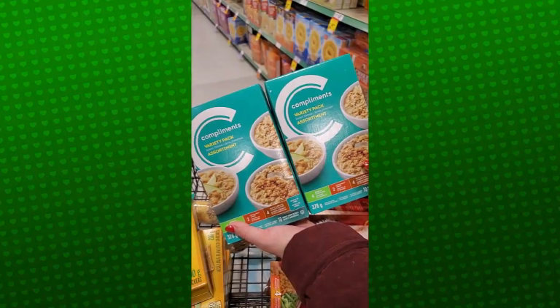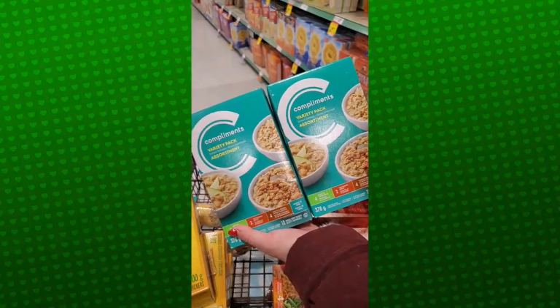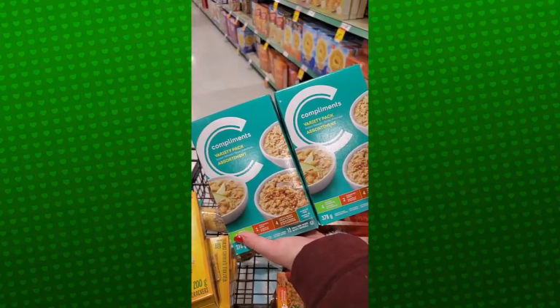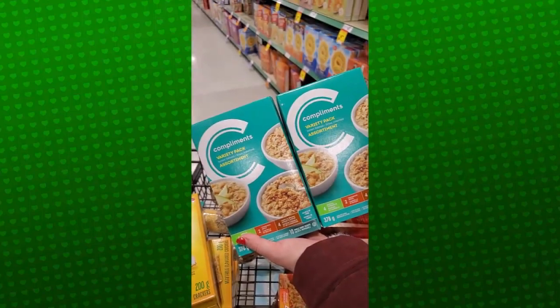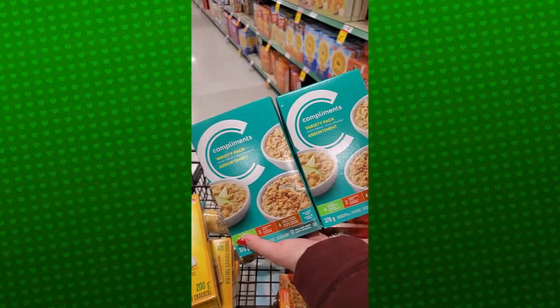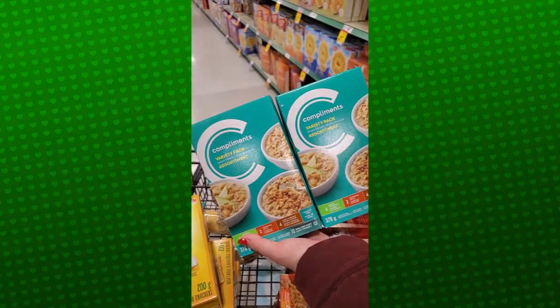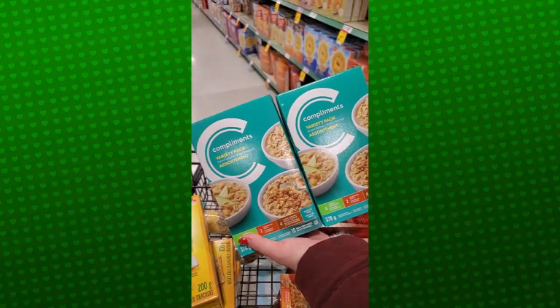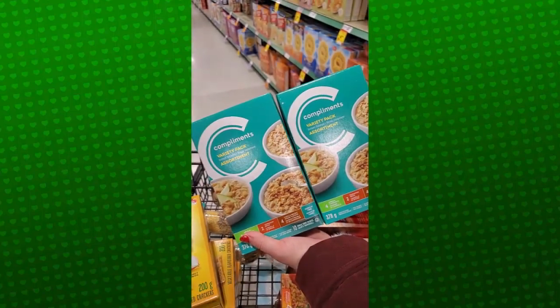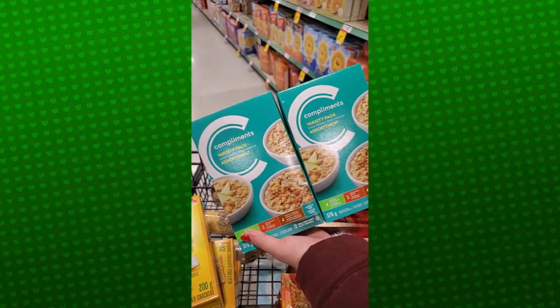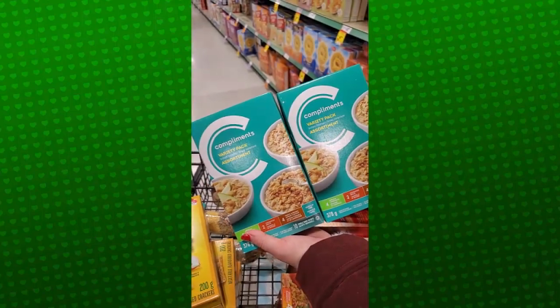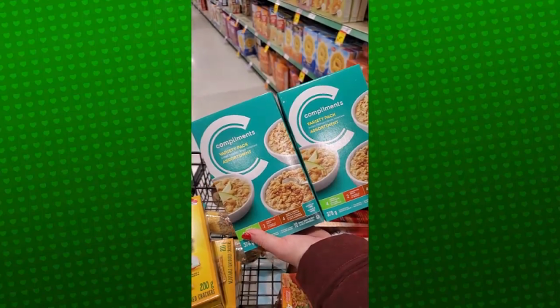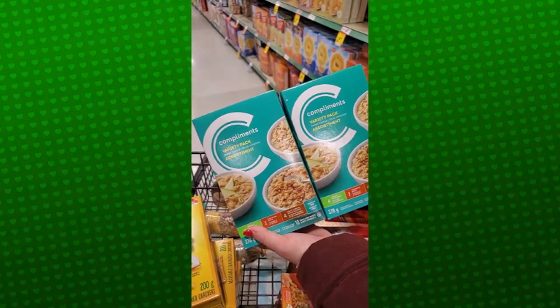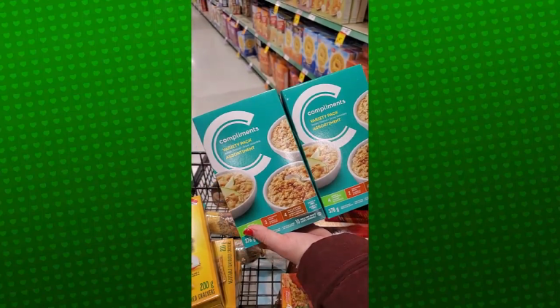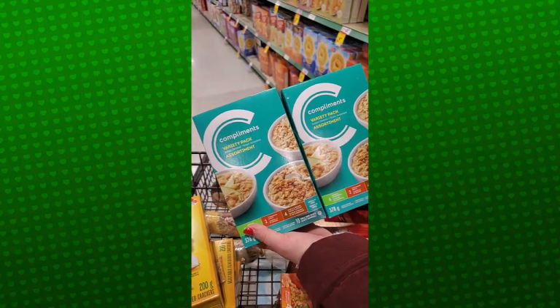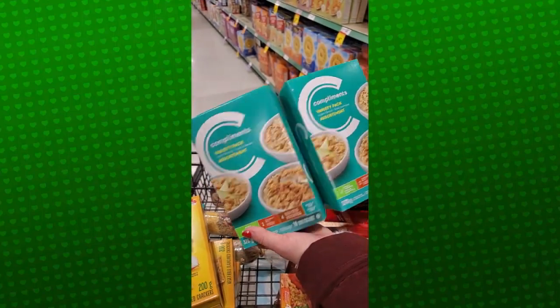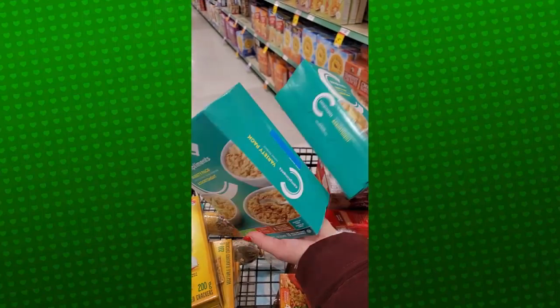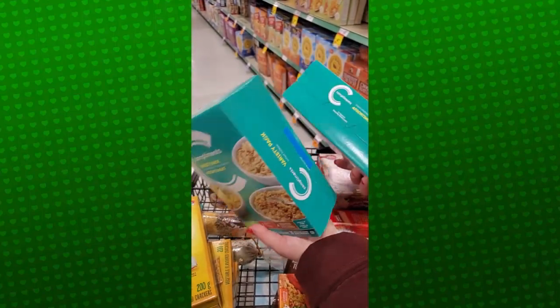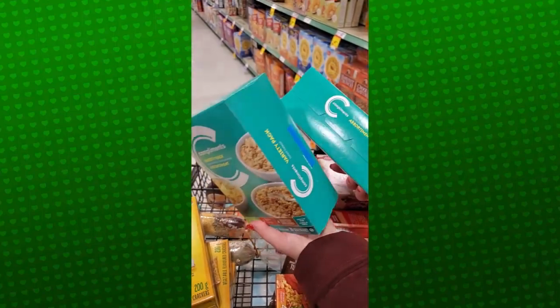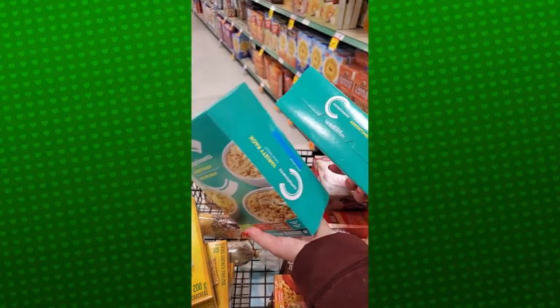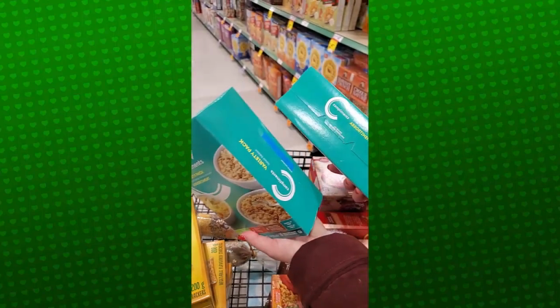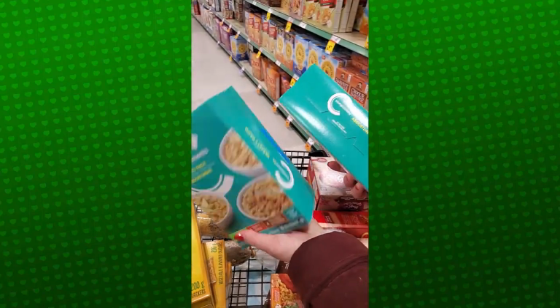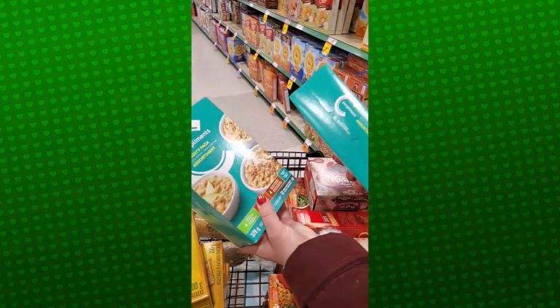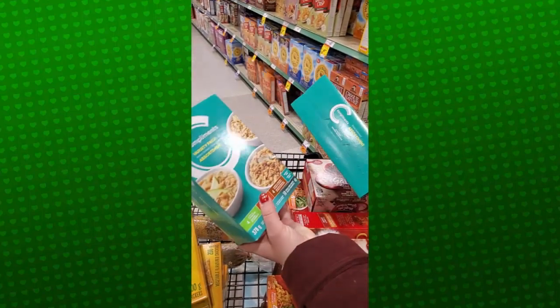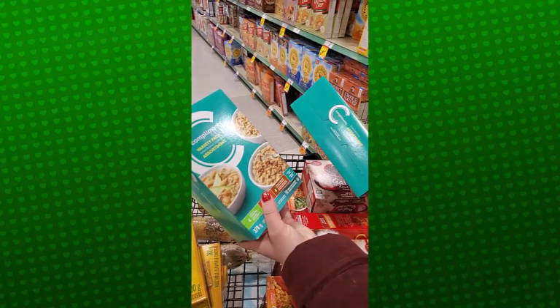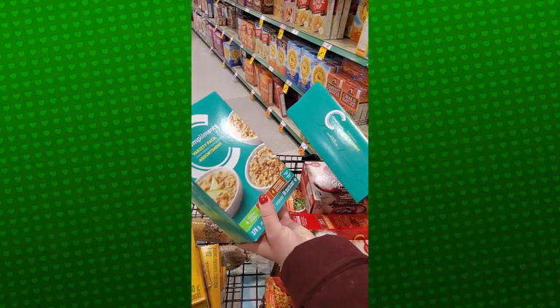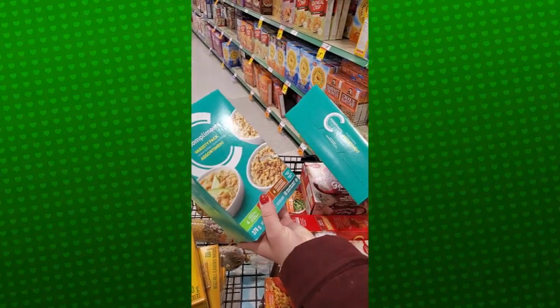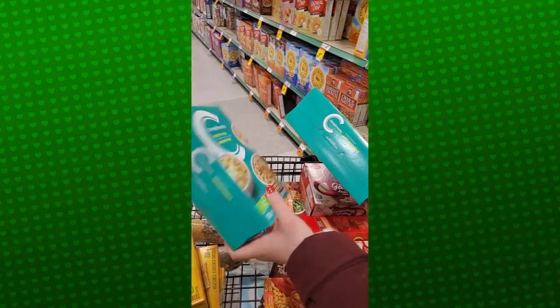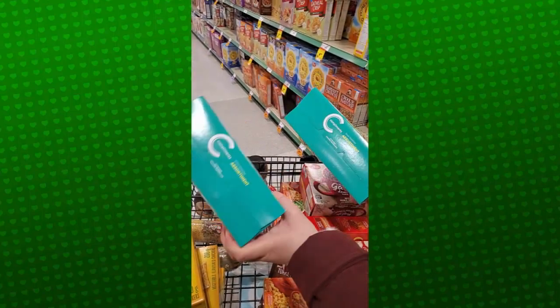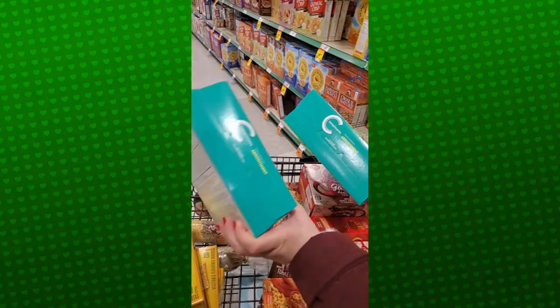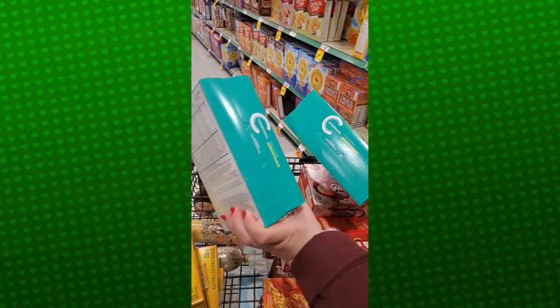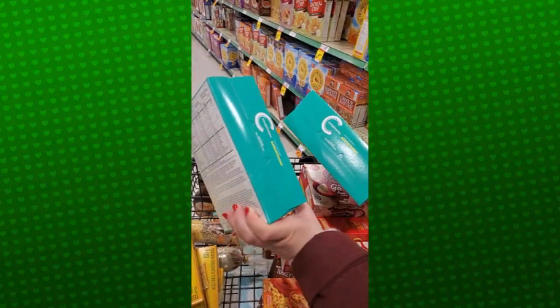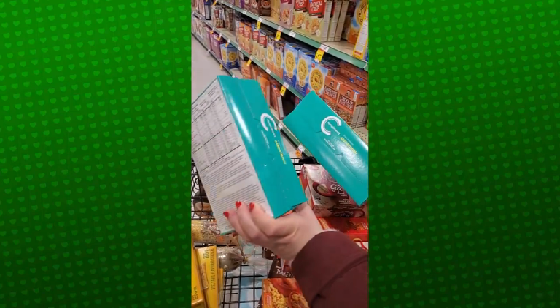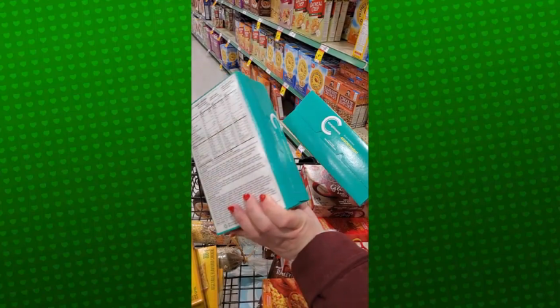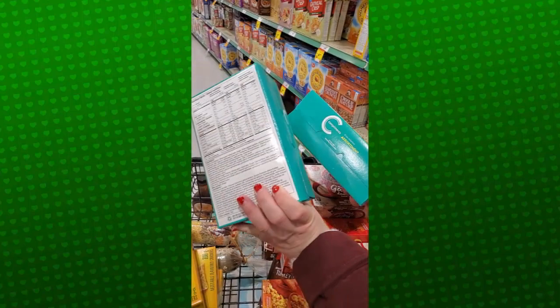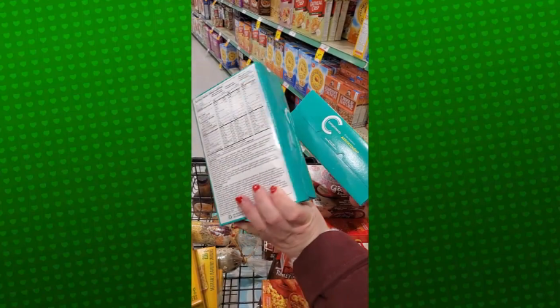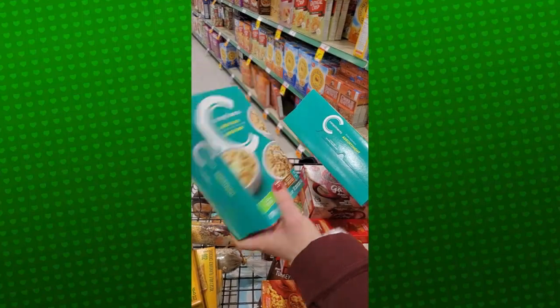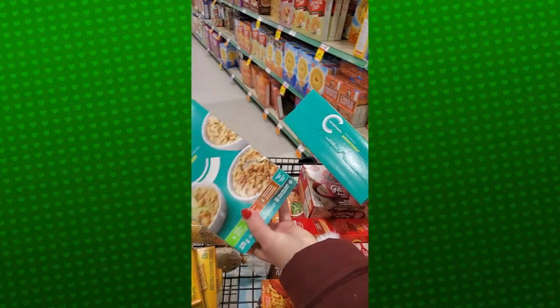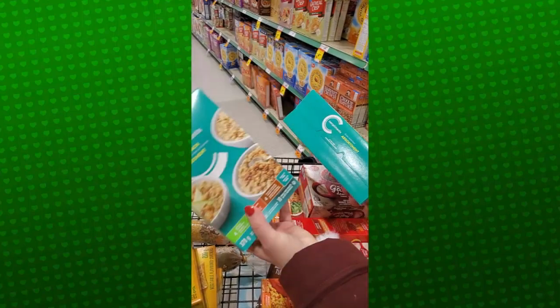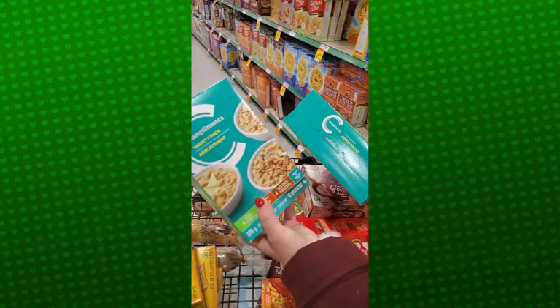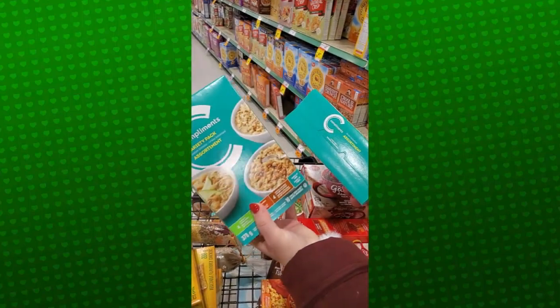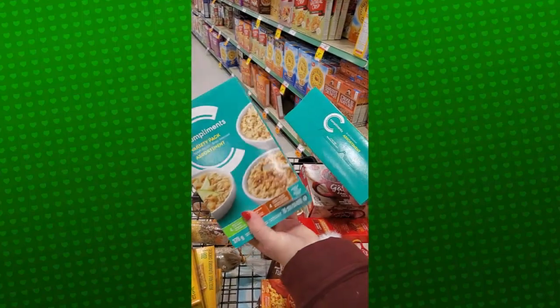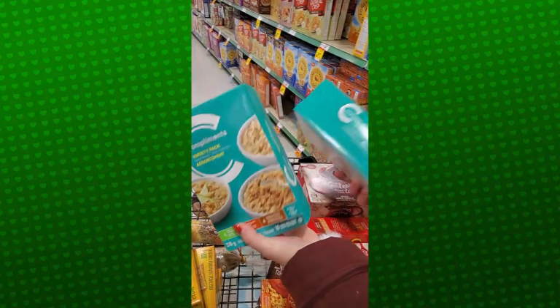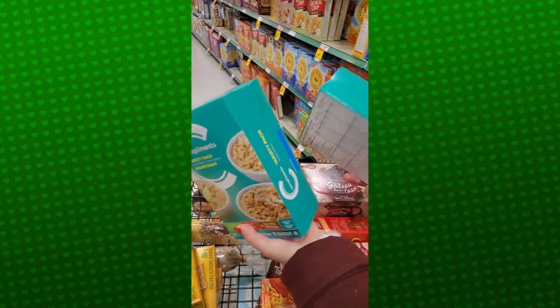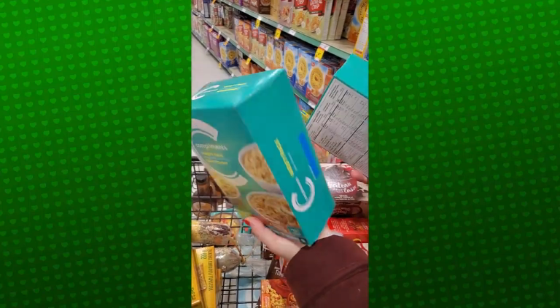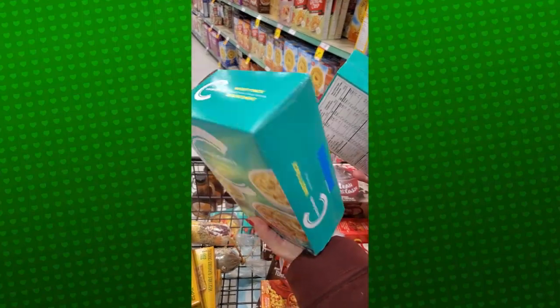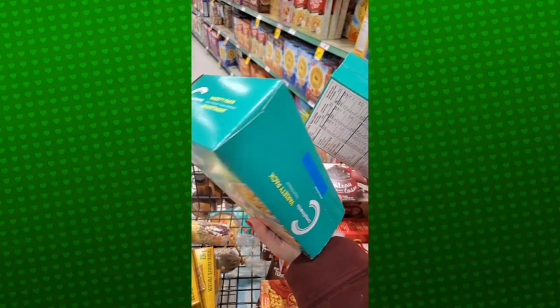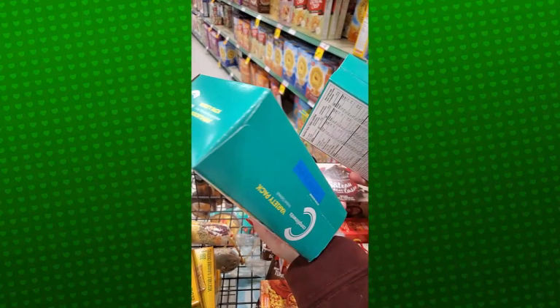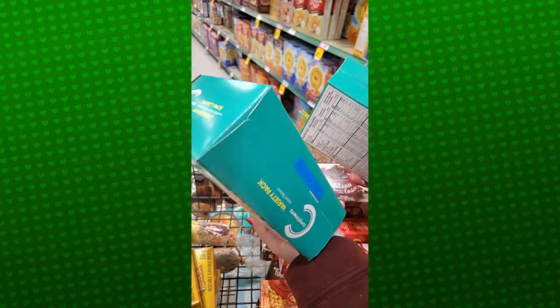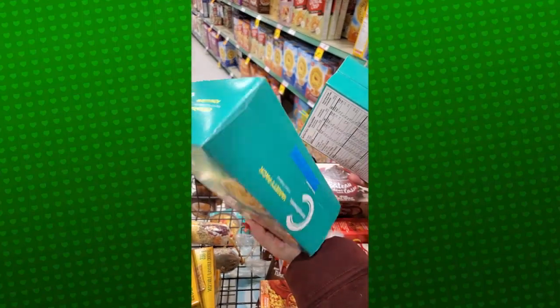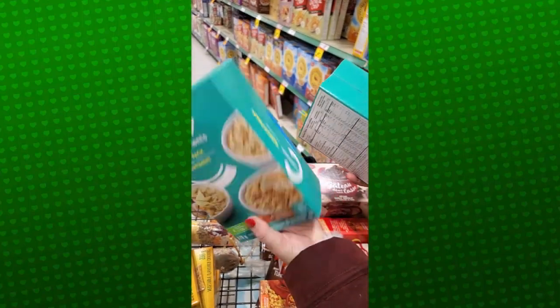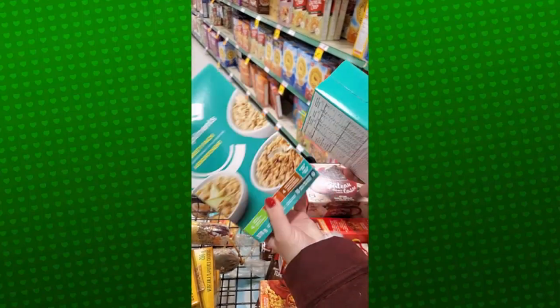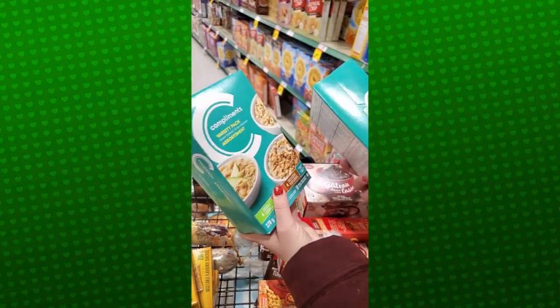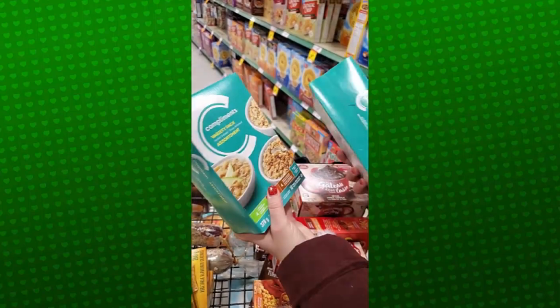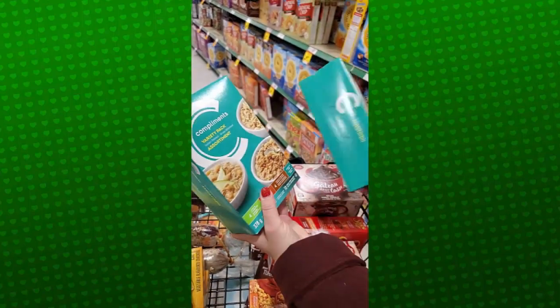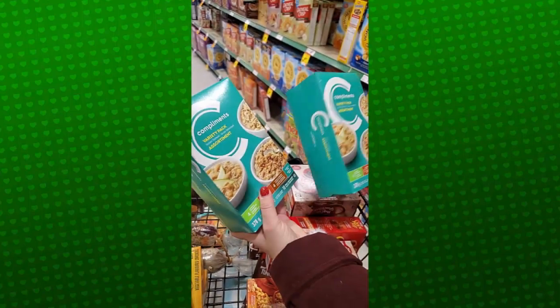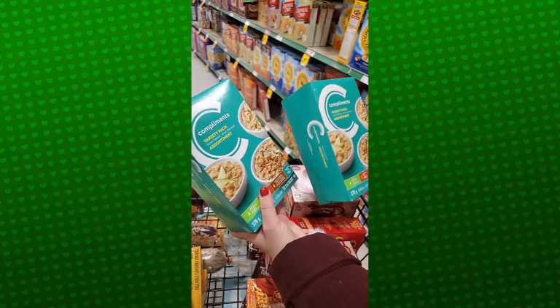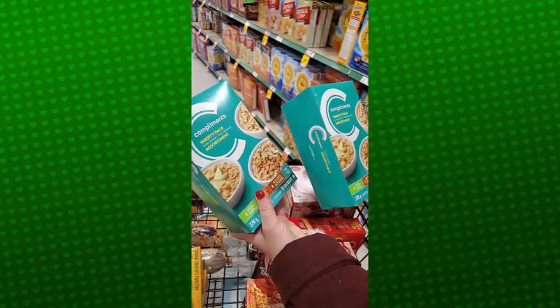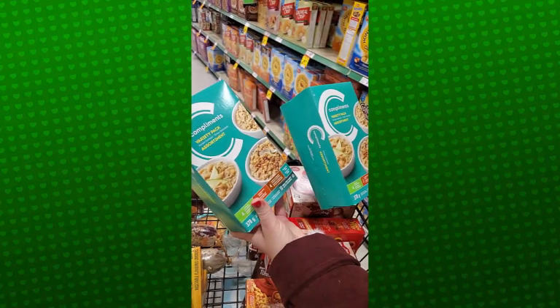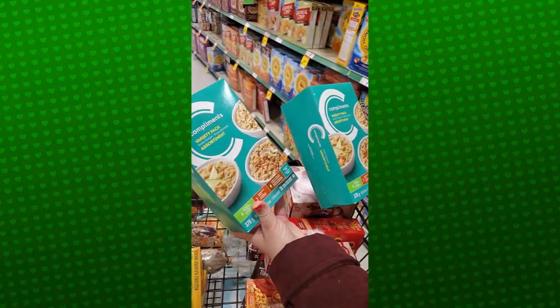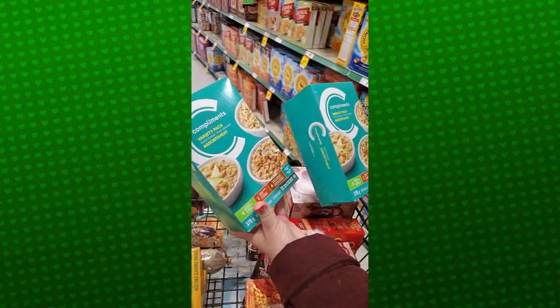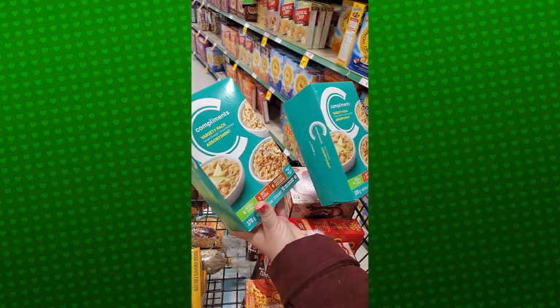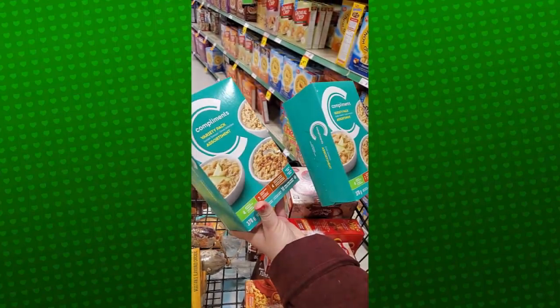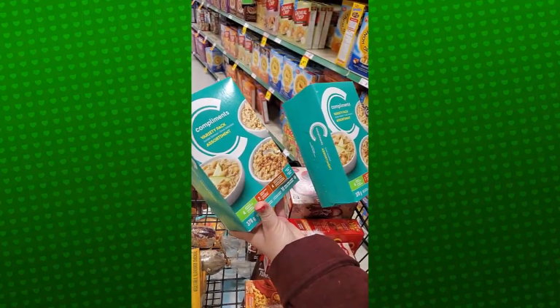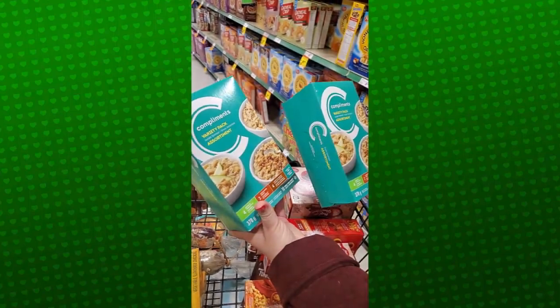These are two for $6 — some oatmeal, so that way the kids can have a nice healthy breakfast. You literally just have to add water to it and you're good to go.